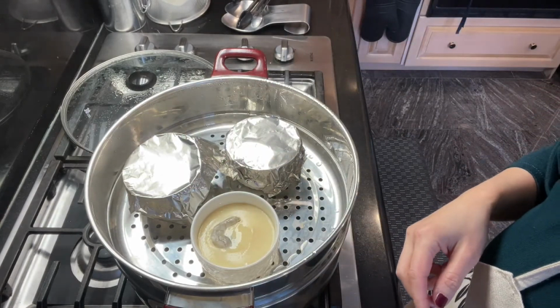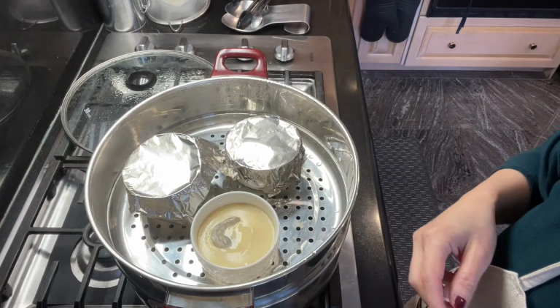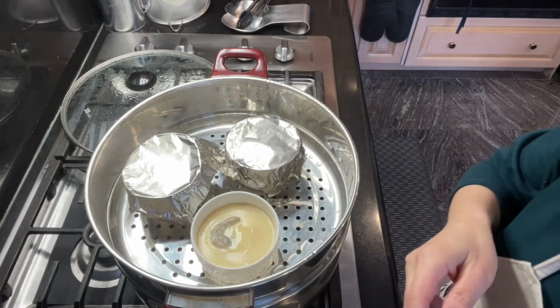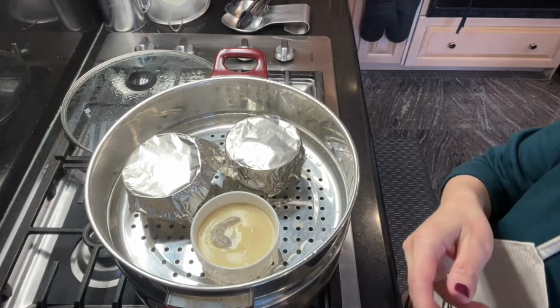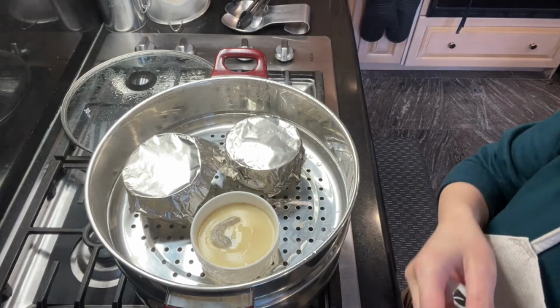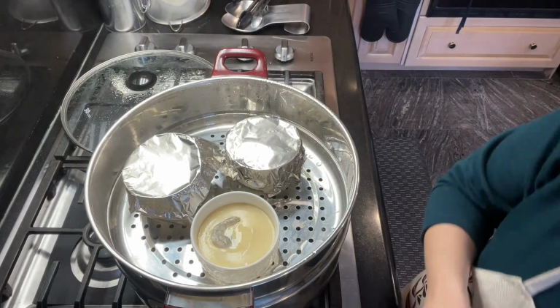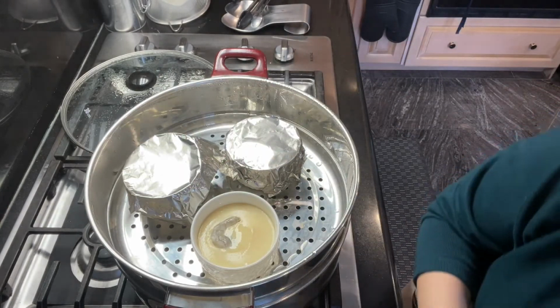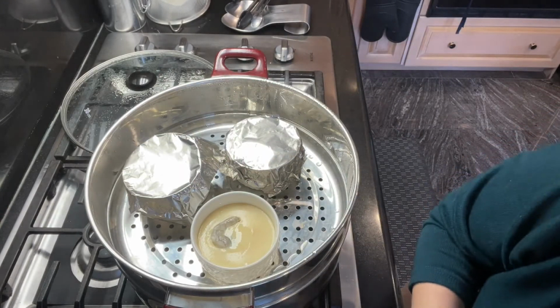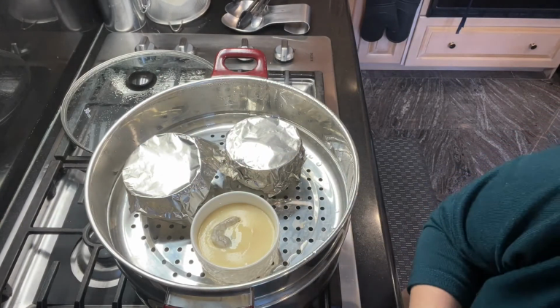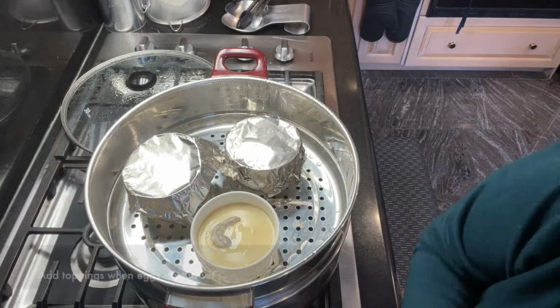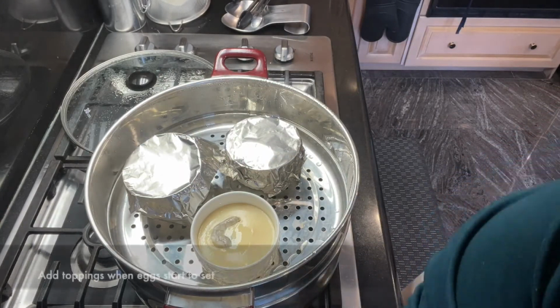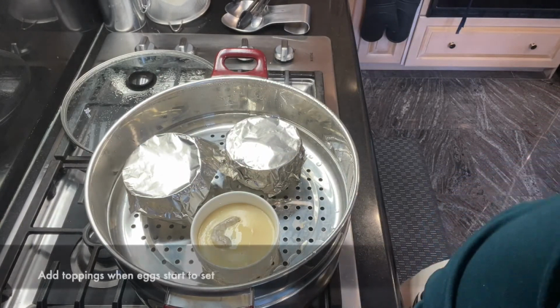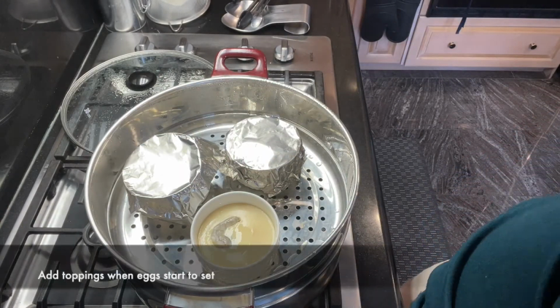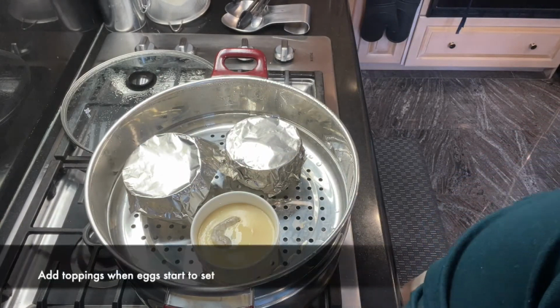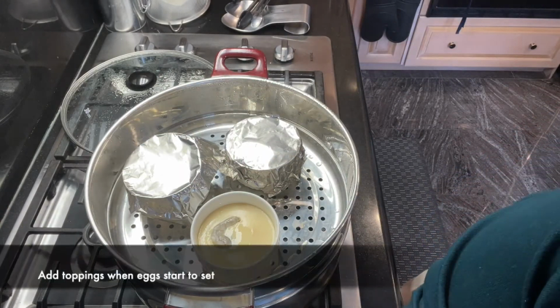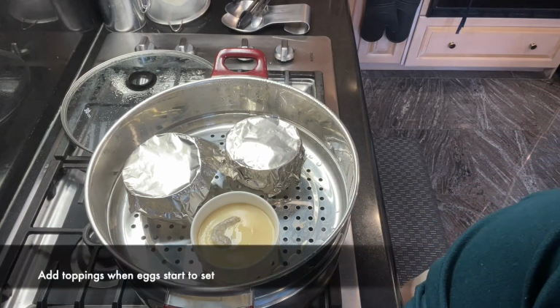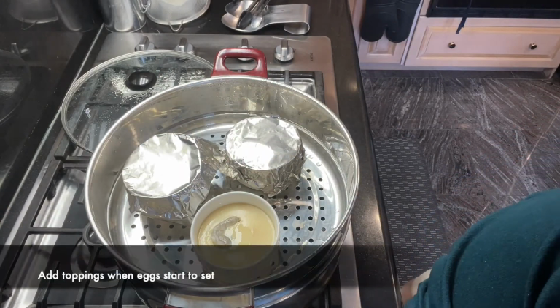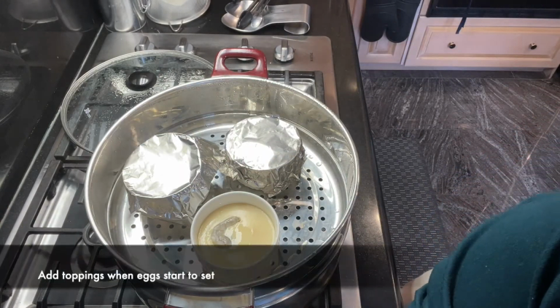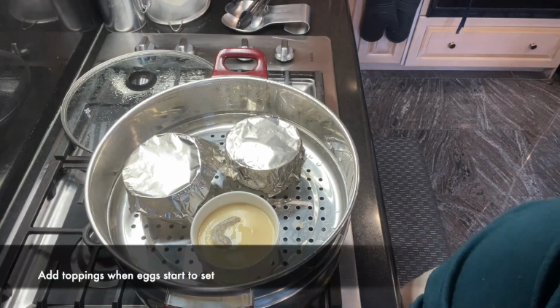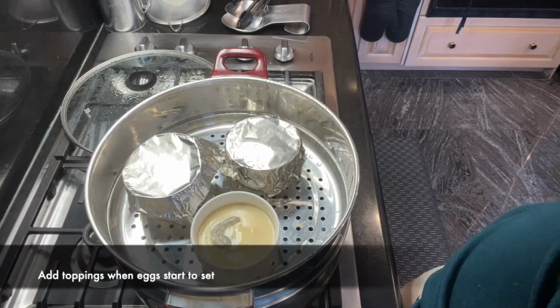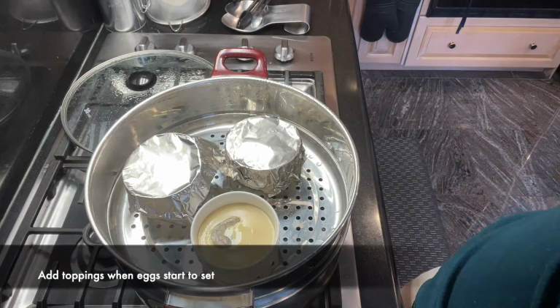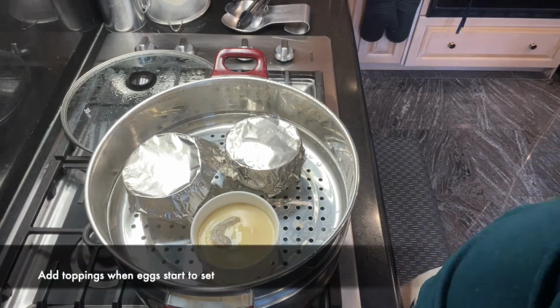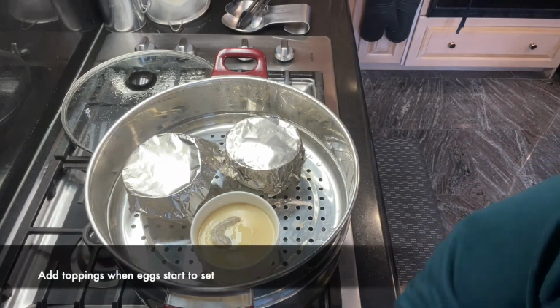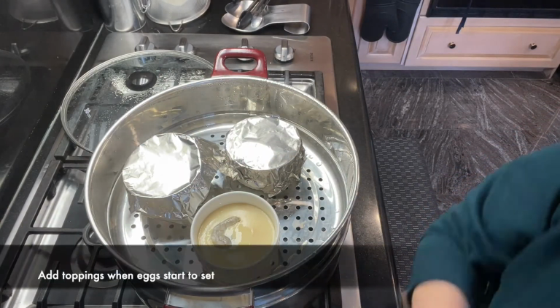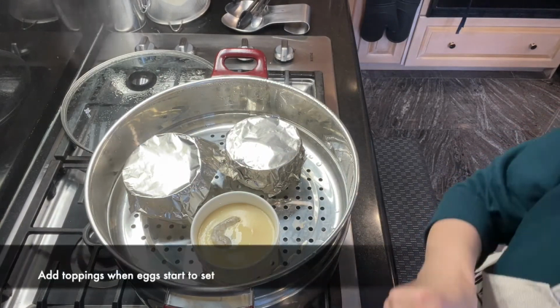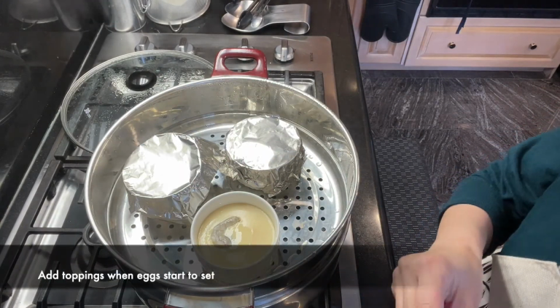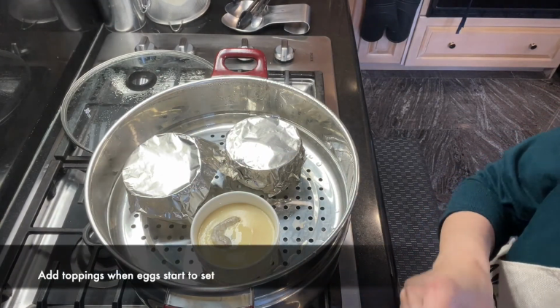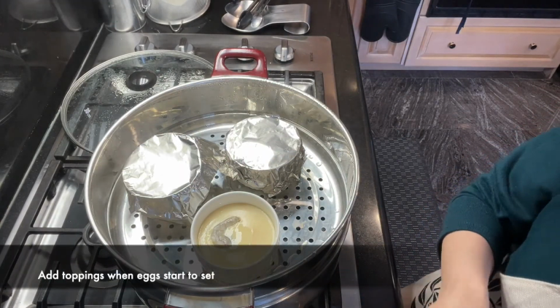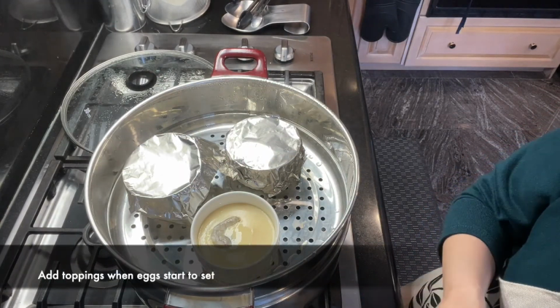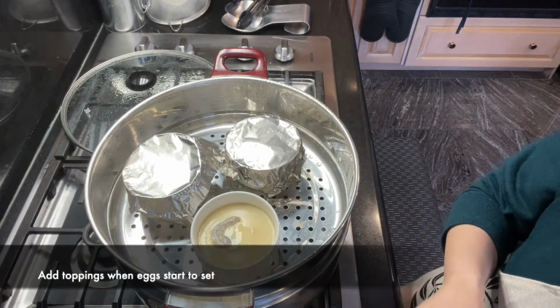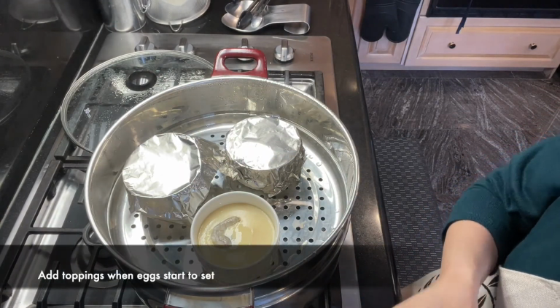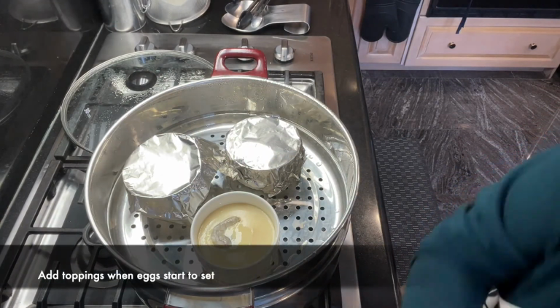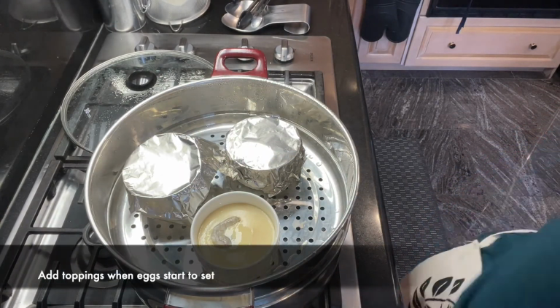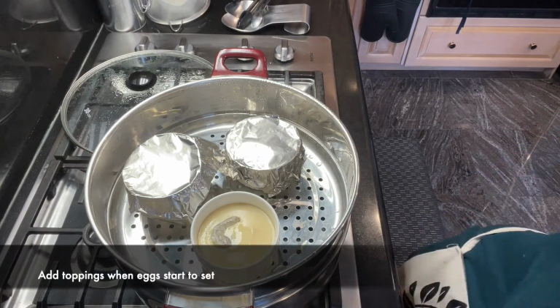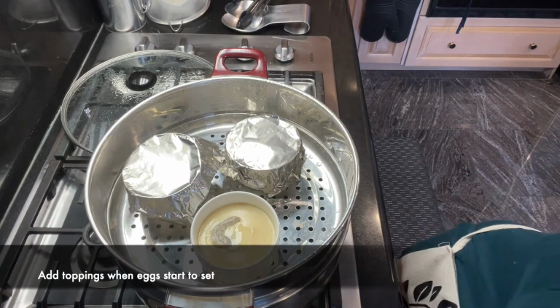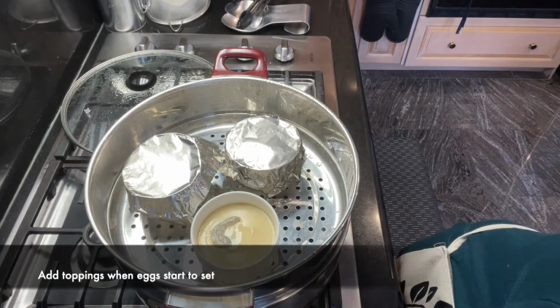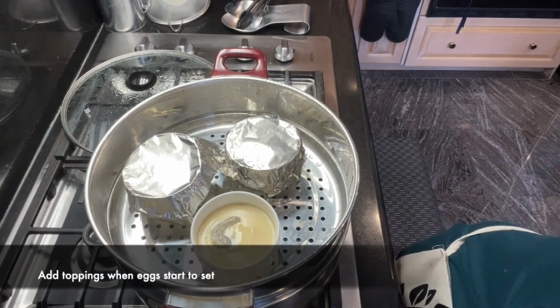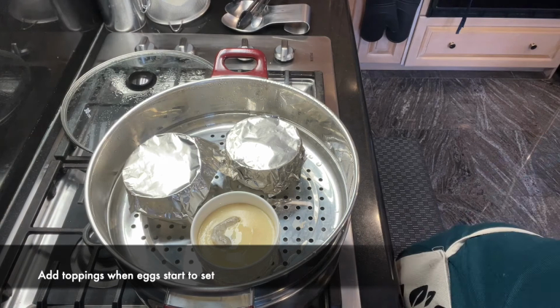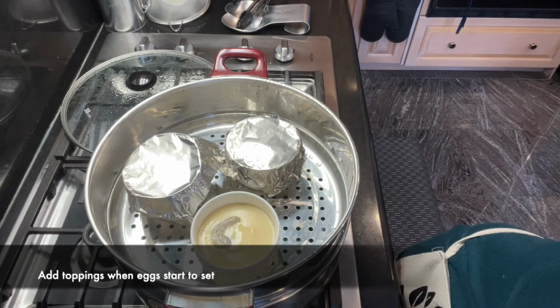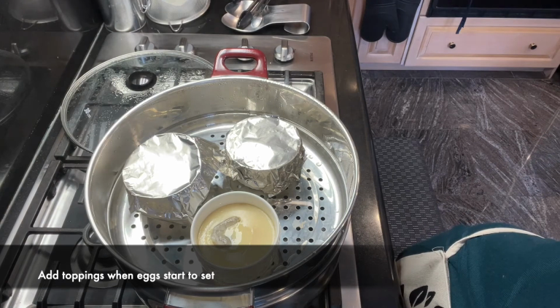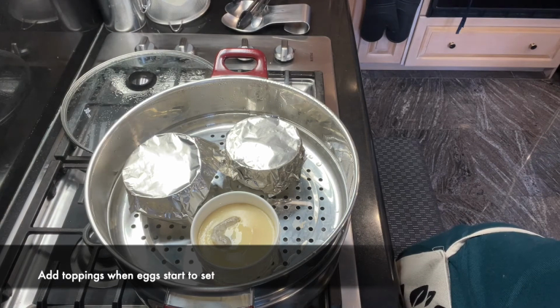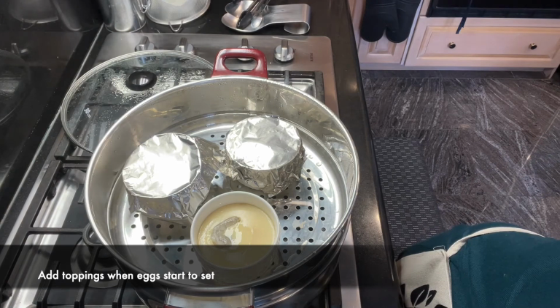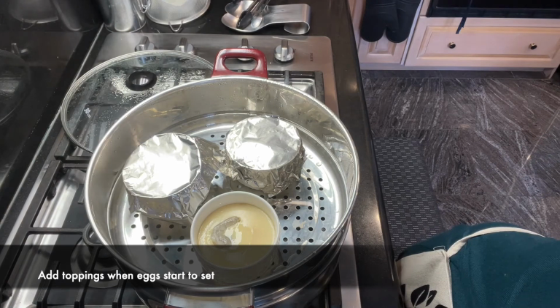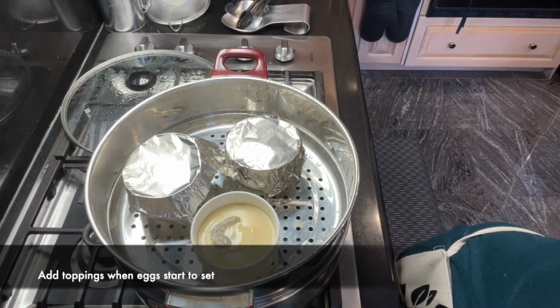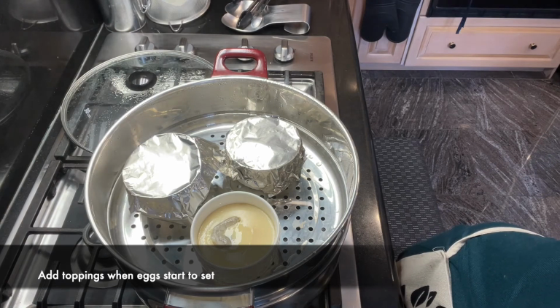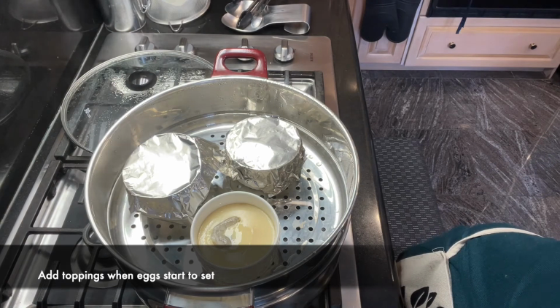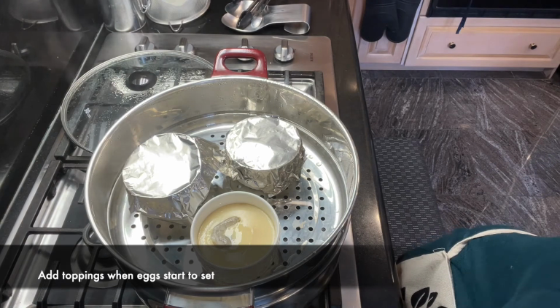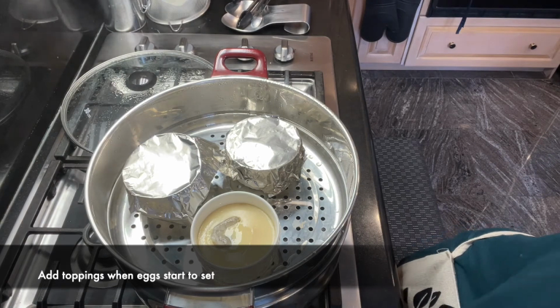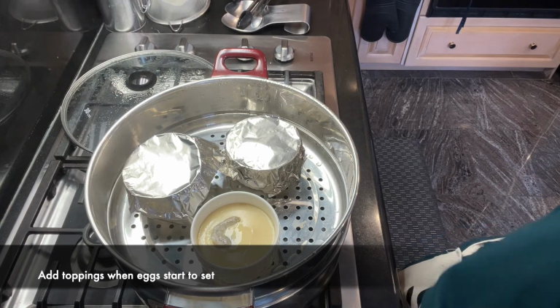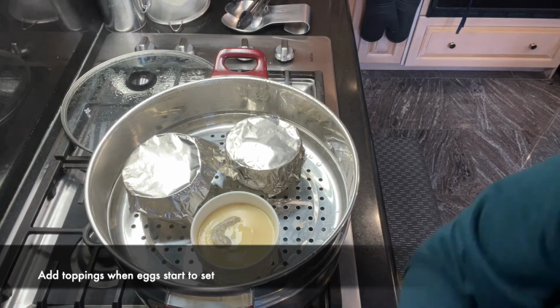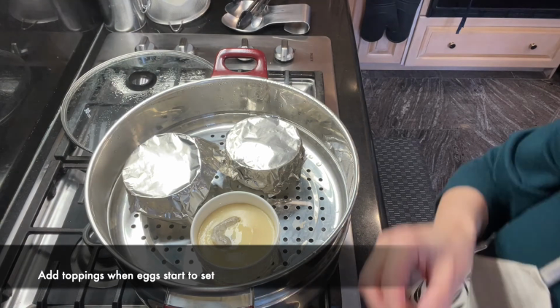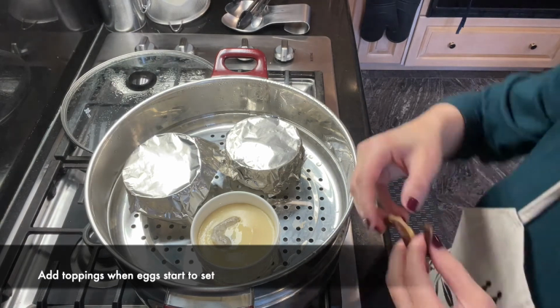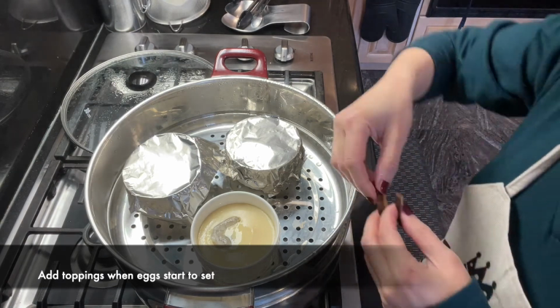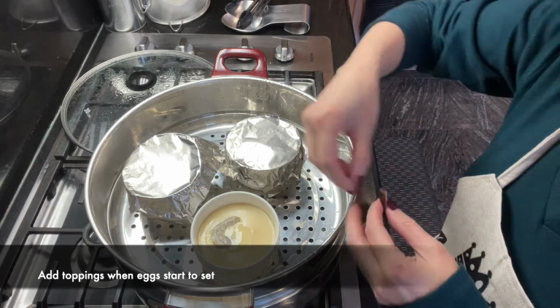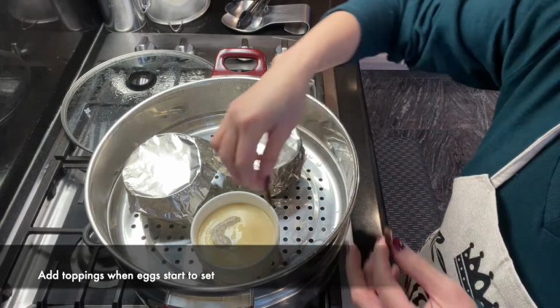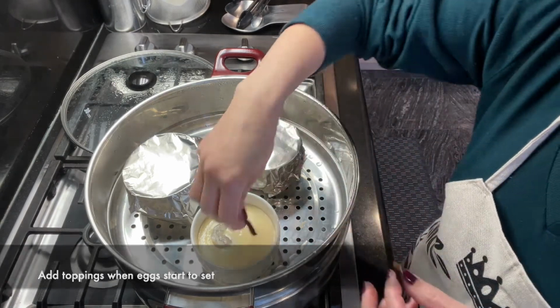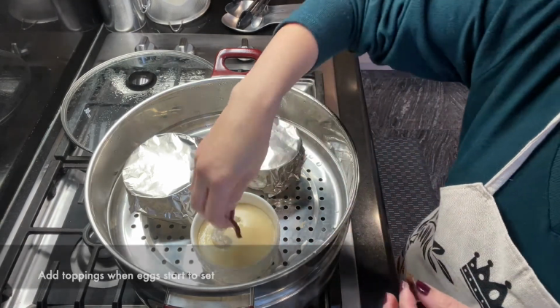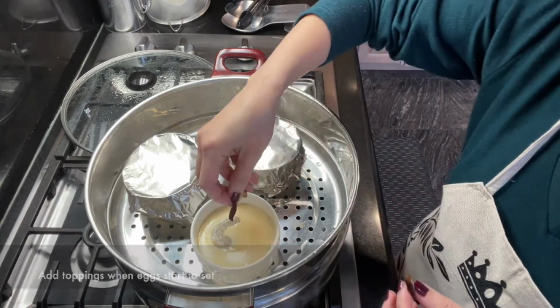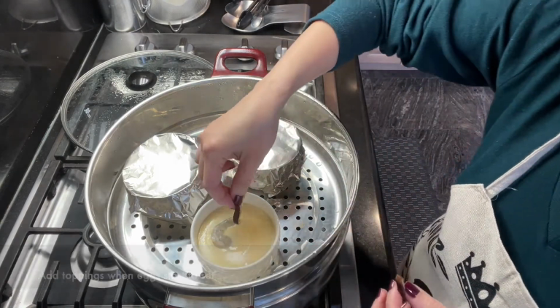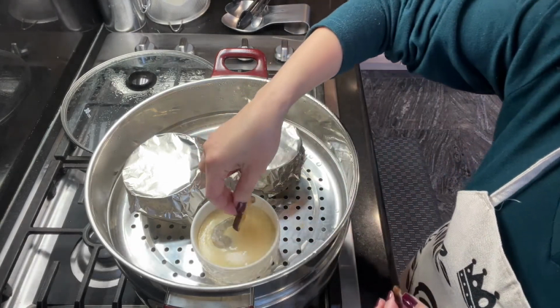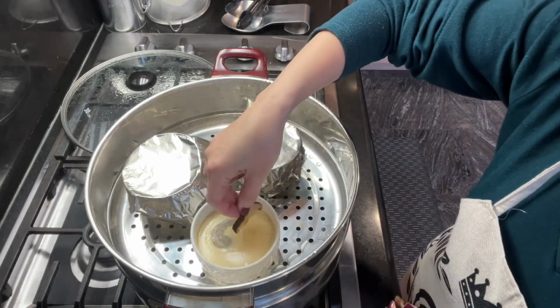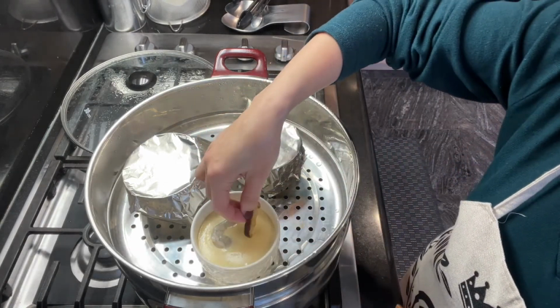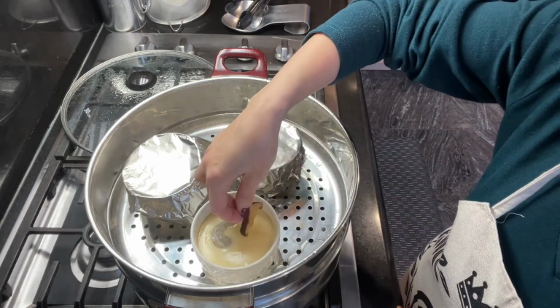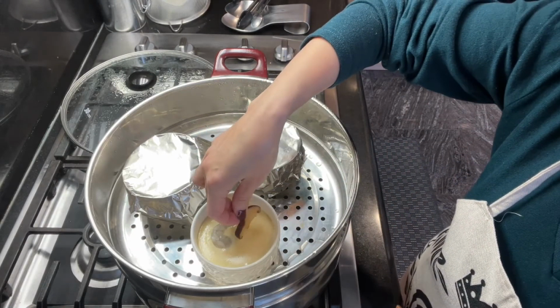Once you see that the custard has started to set, that's the time you can start adding the toppings.